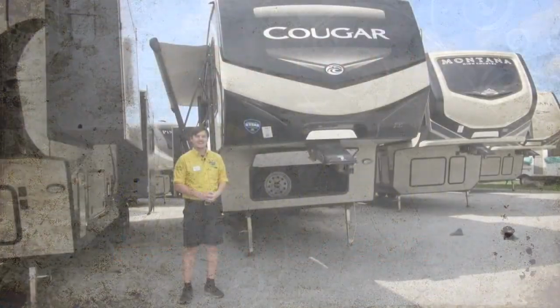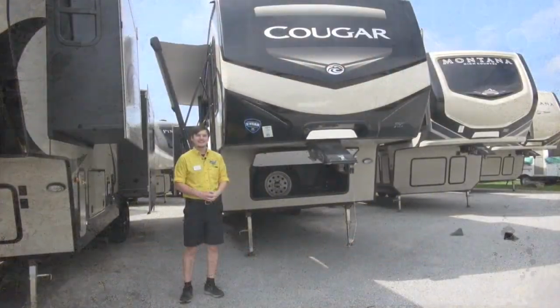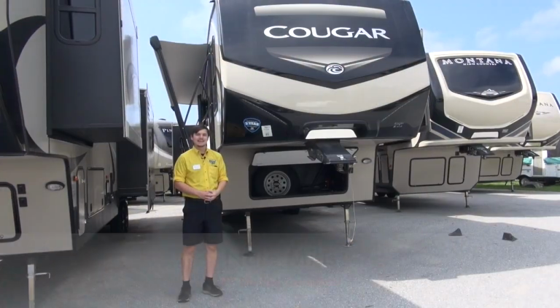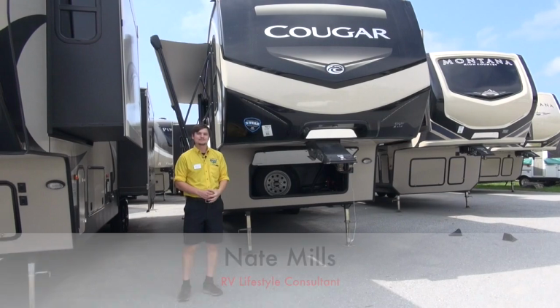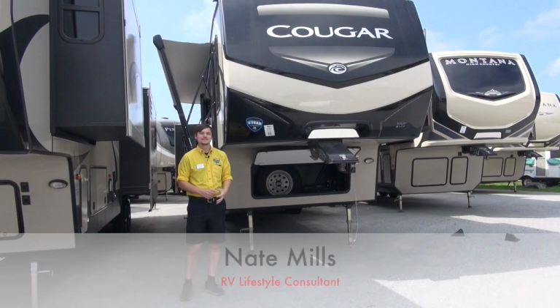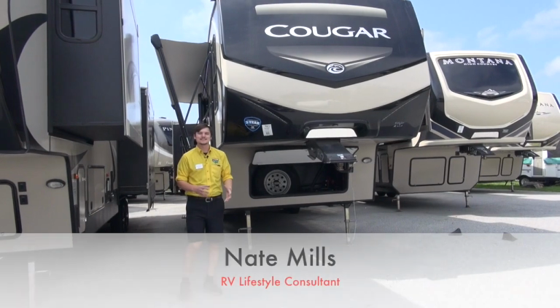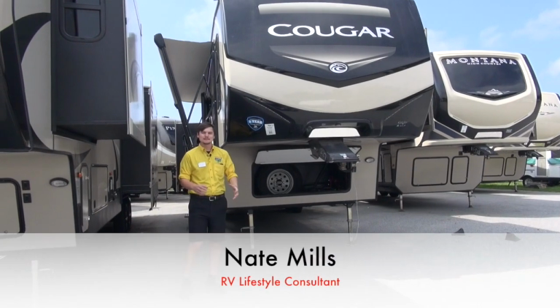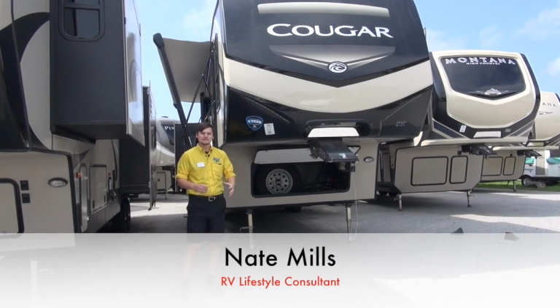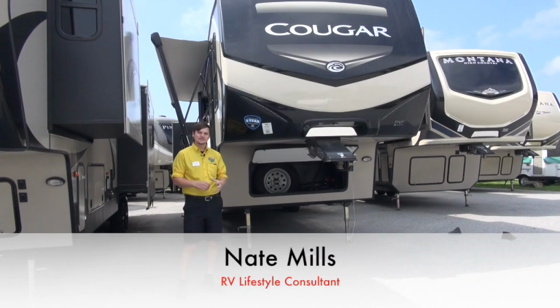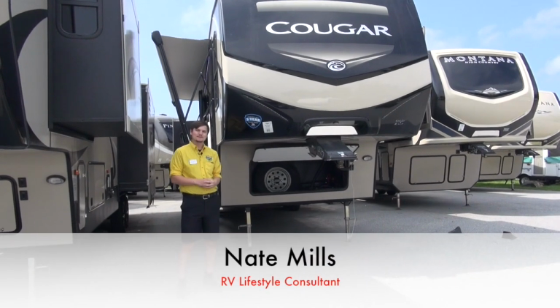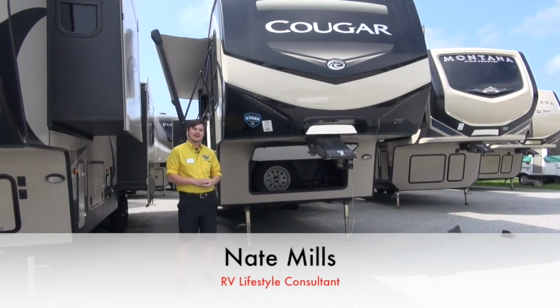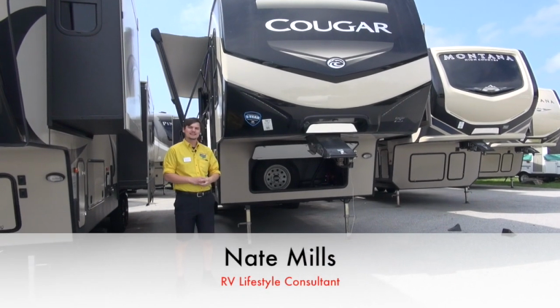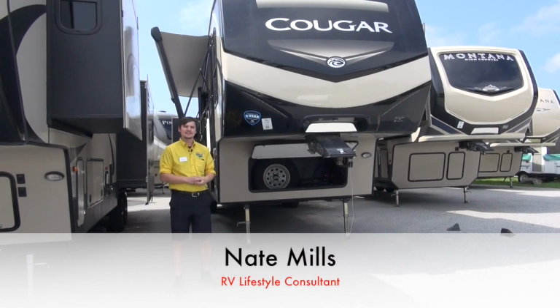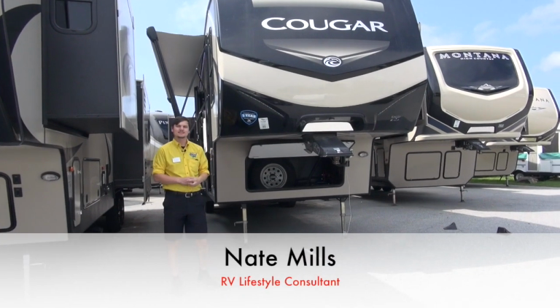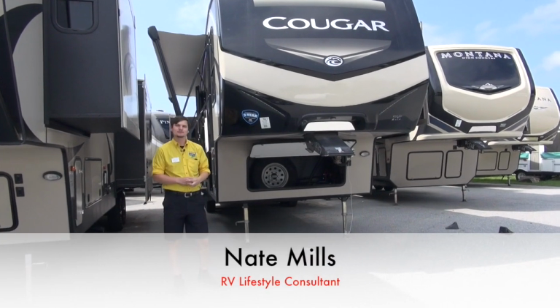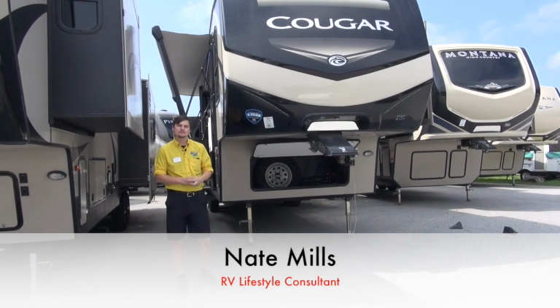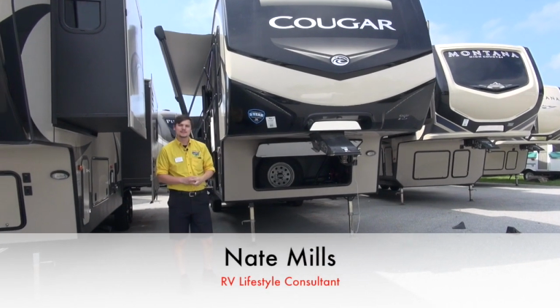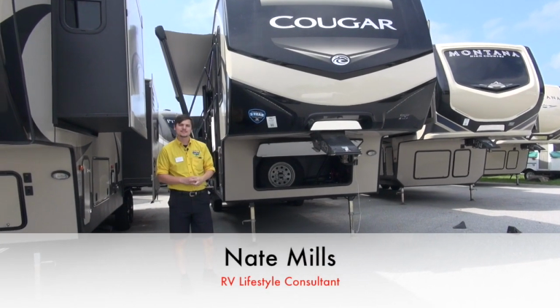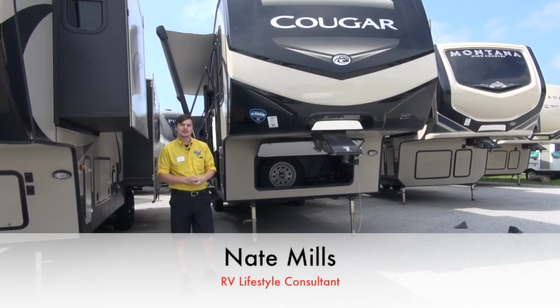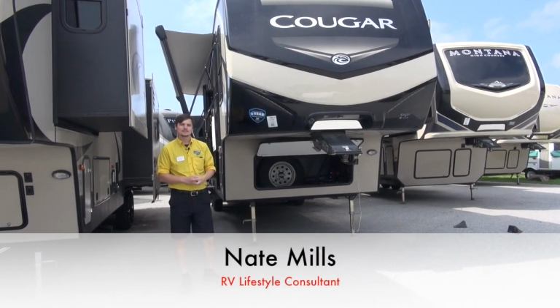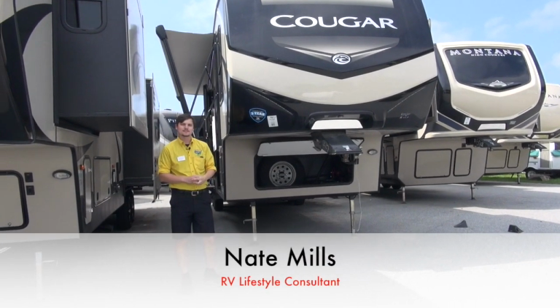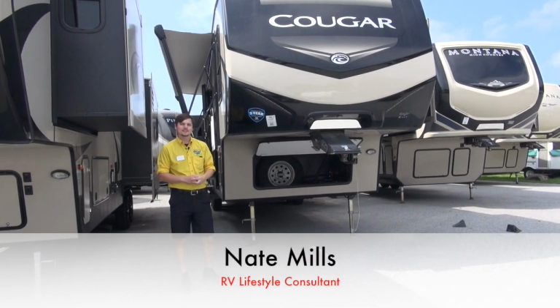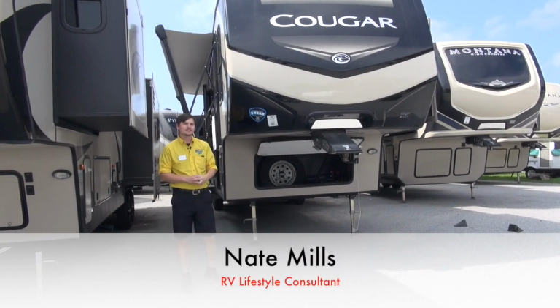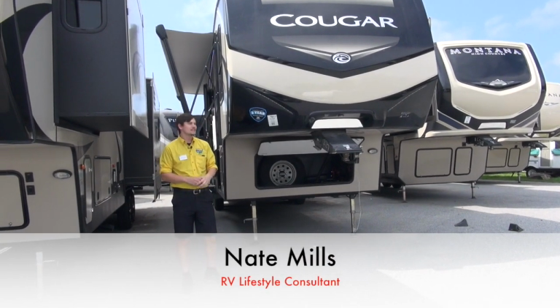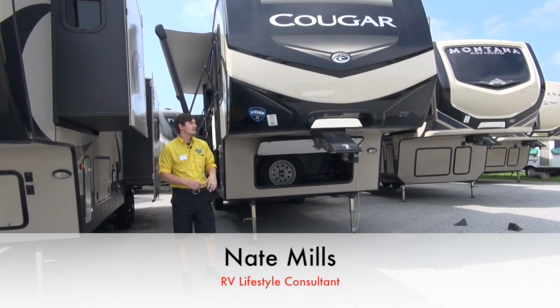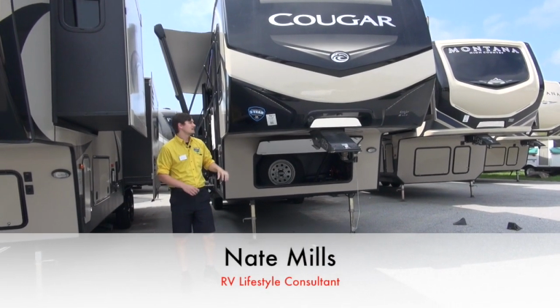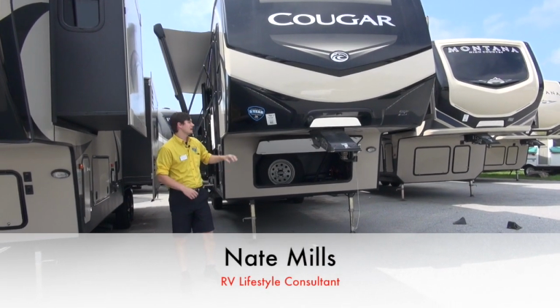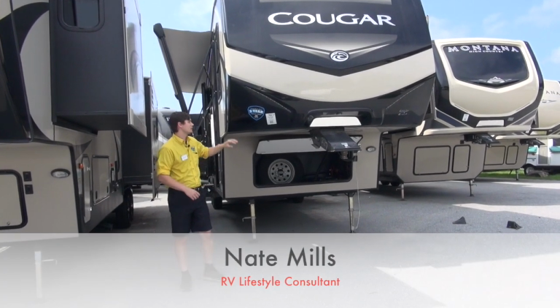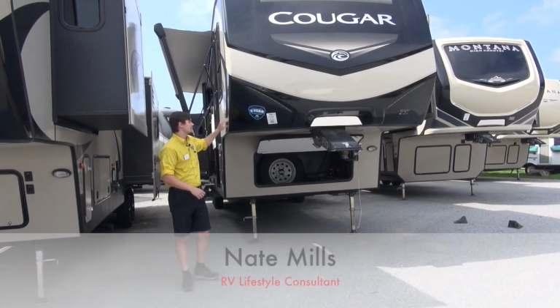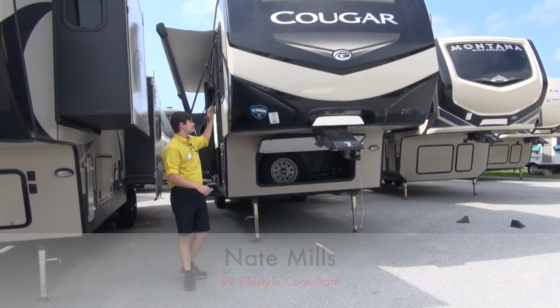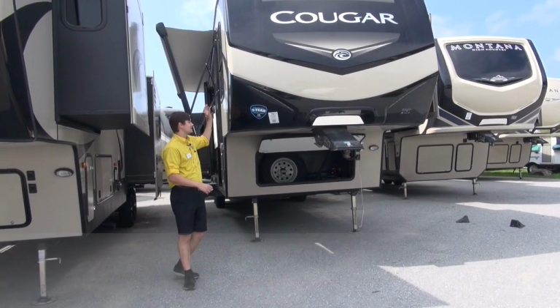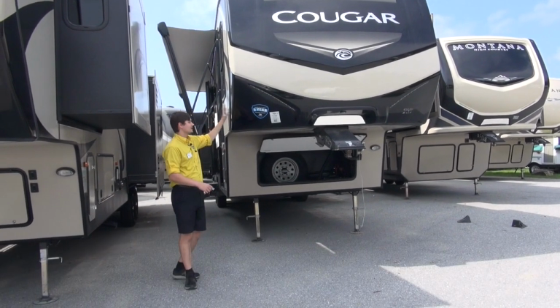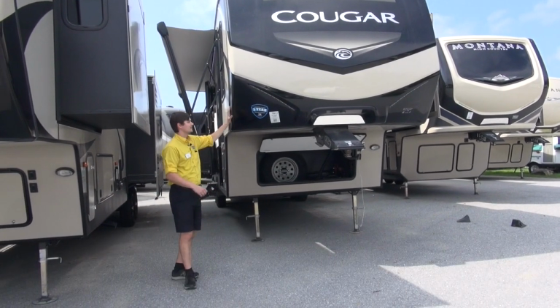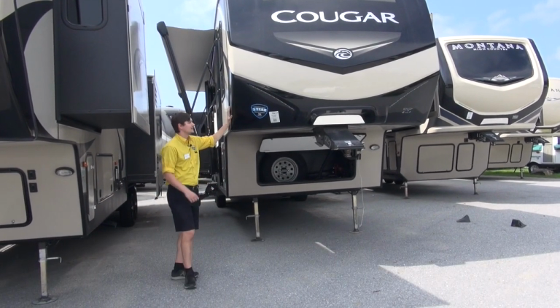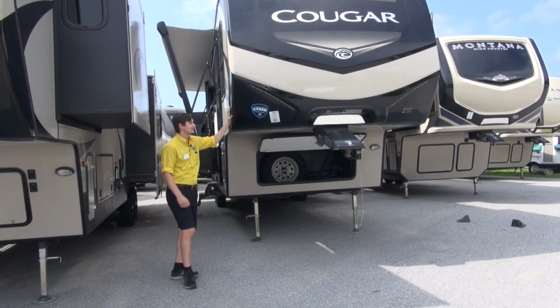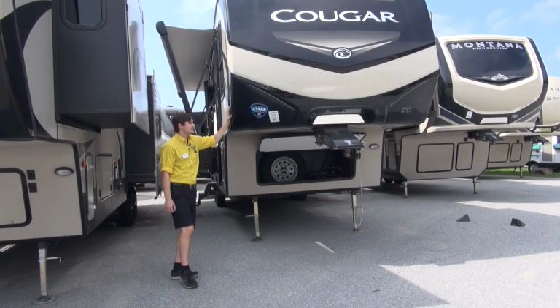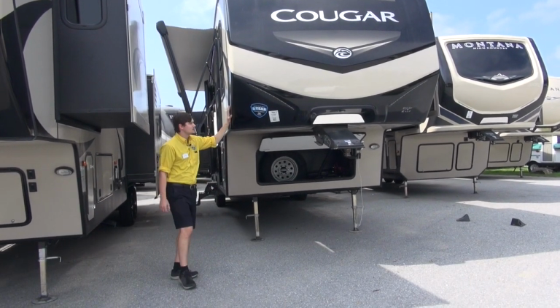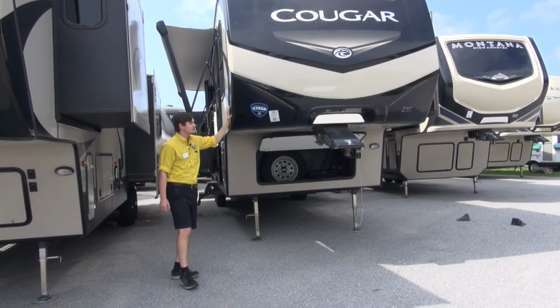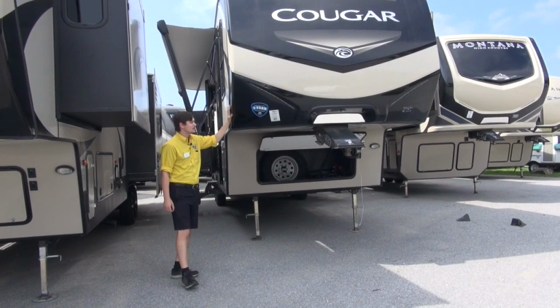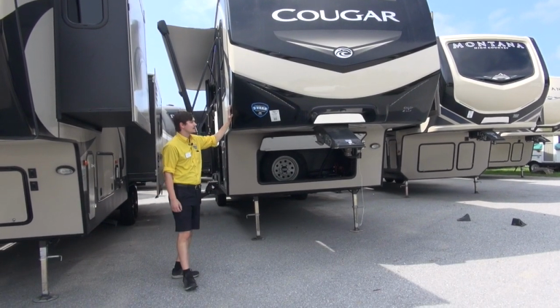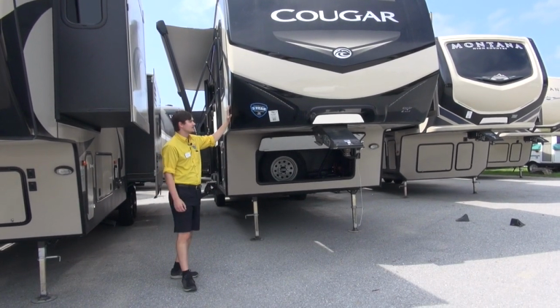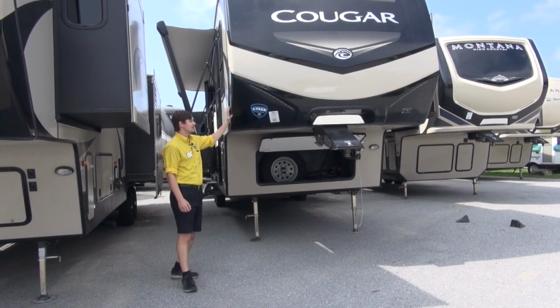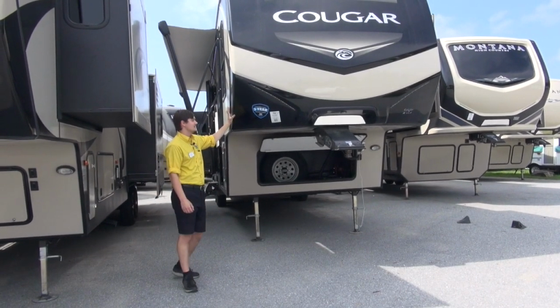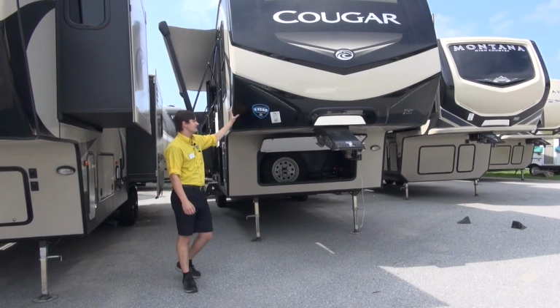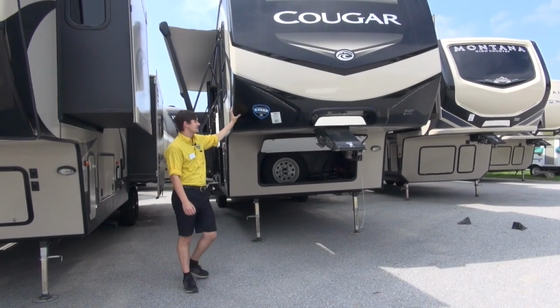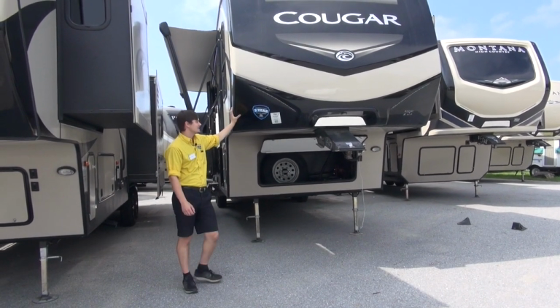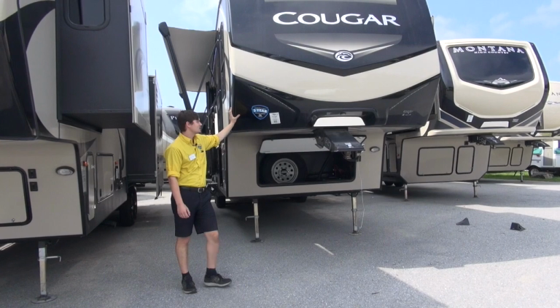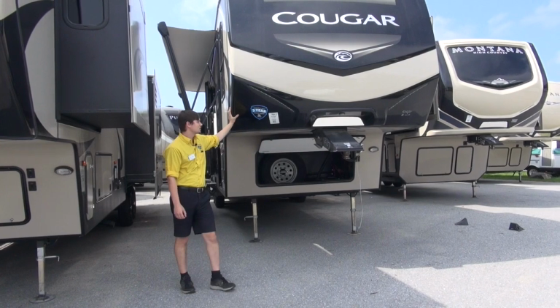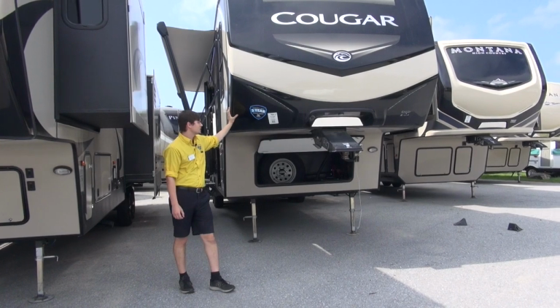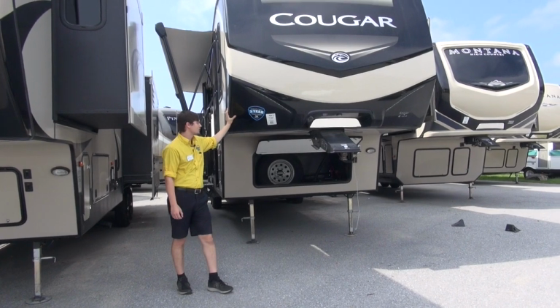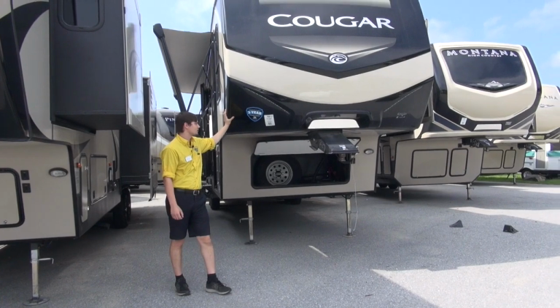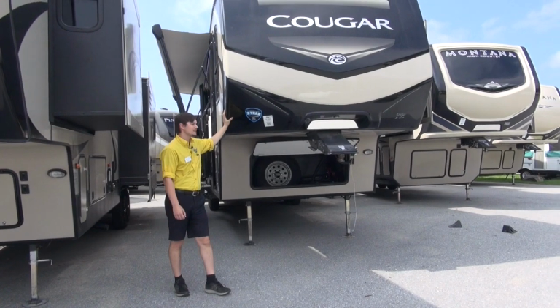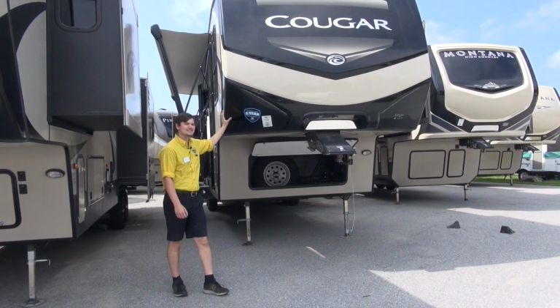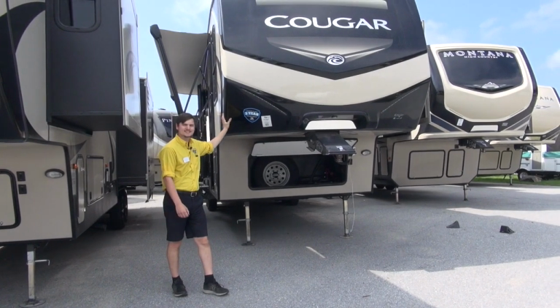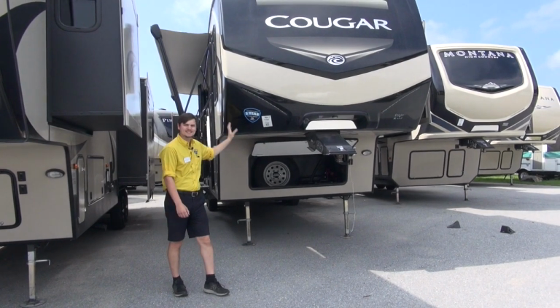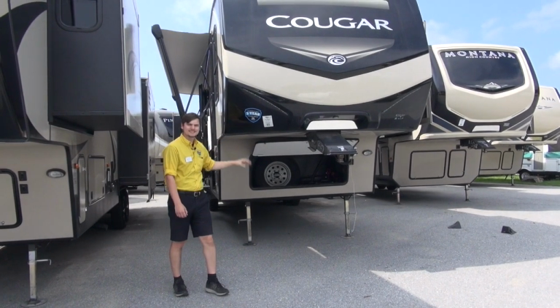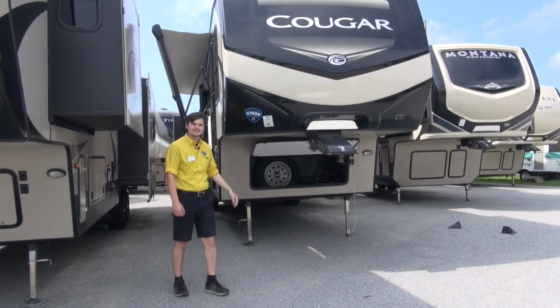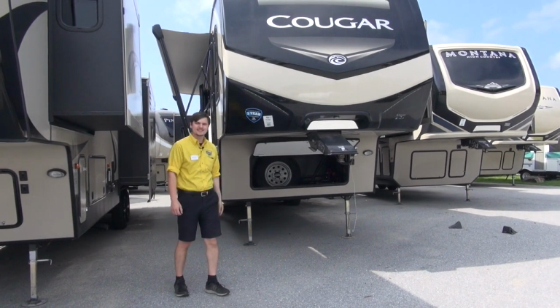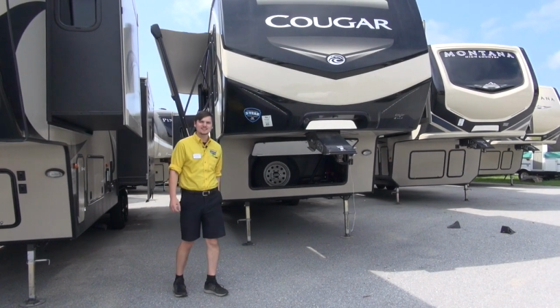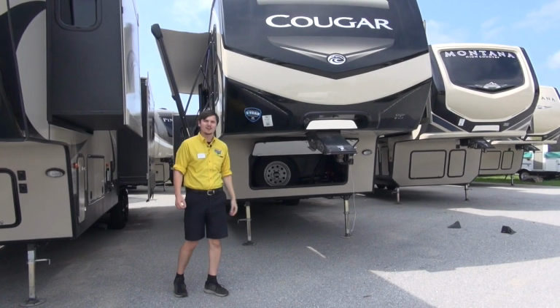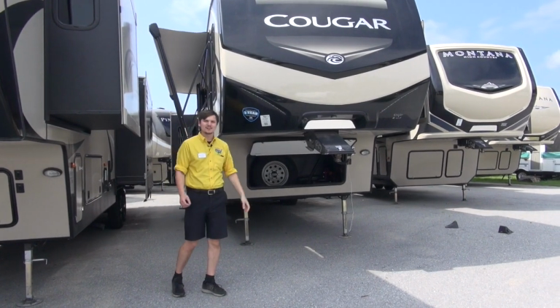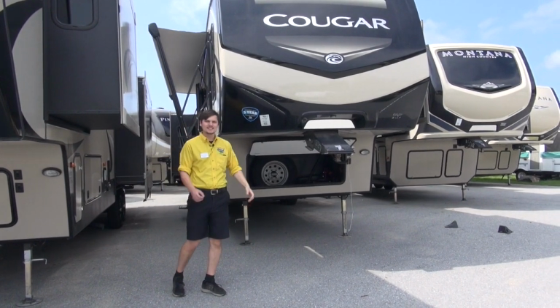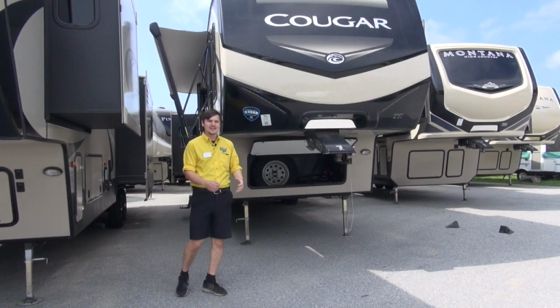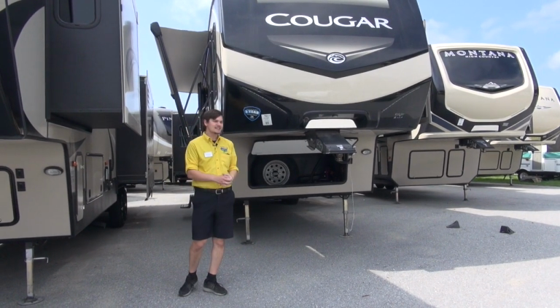Hey campers, Nate Mills back again with Pete's RV Center. Today we're going to be taking a look at the 2018 Cougar 366 RDS.